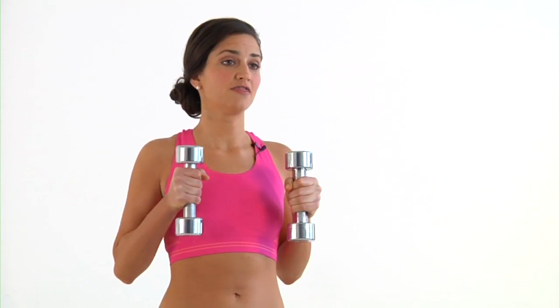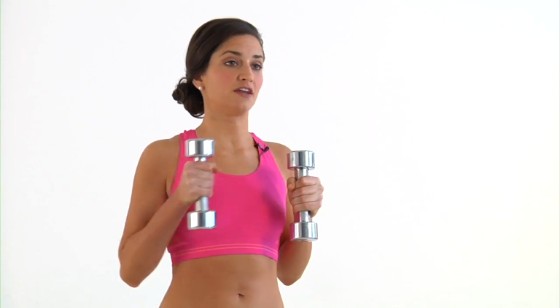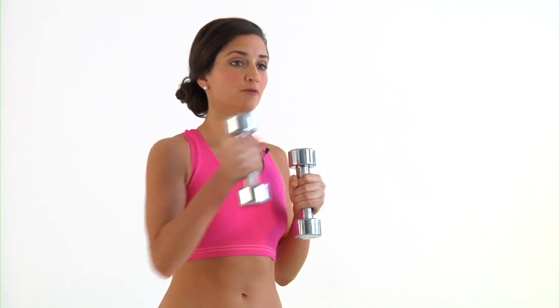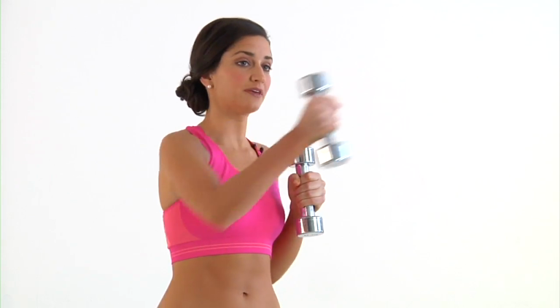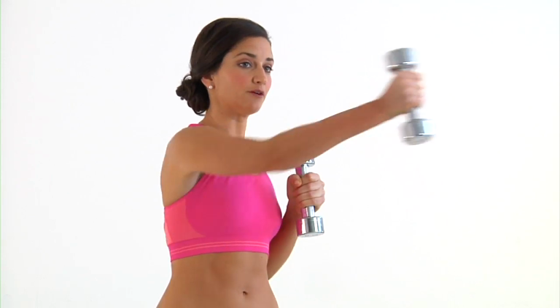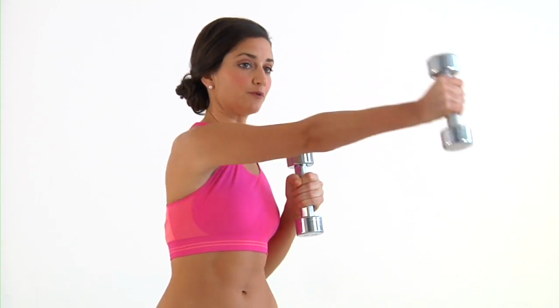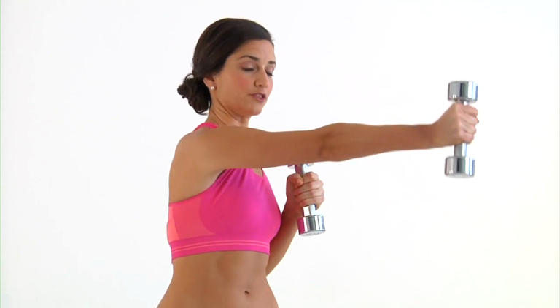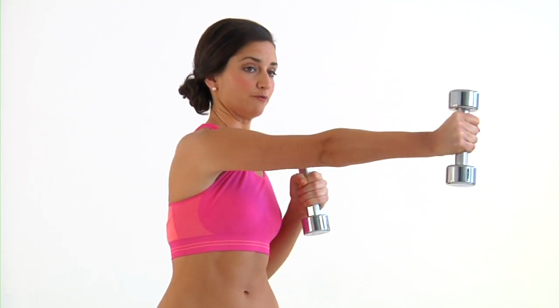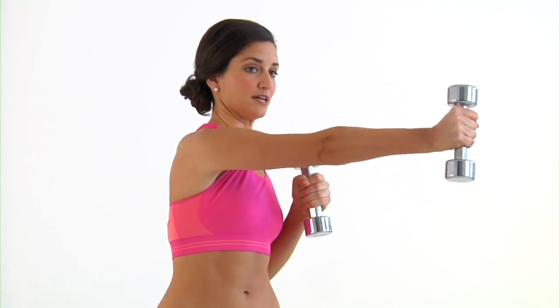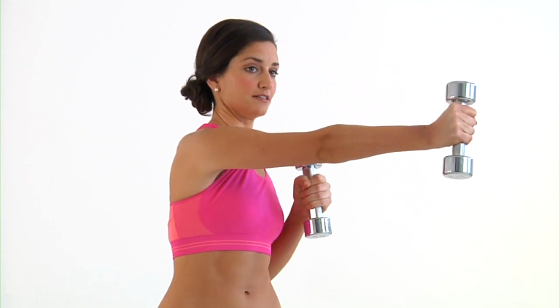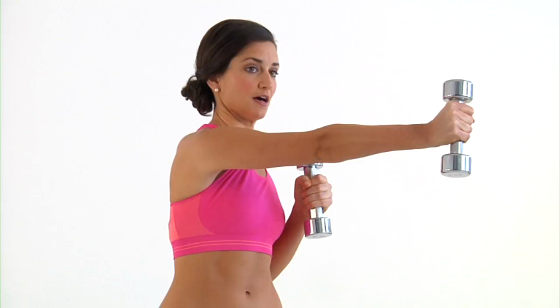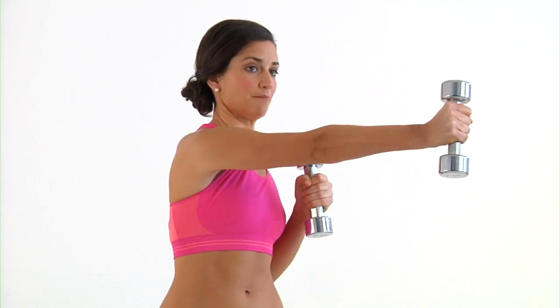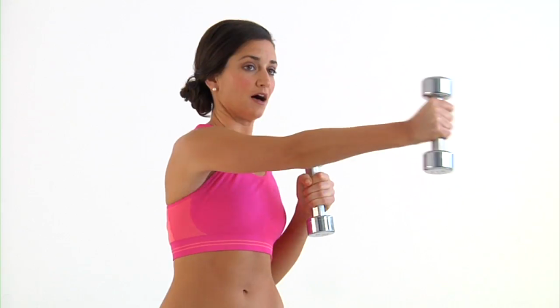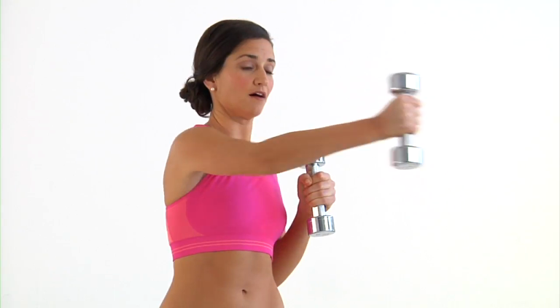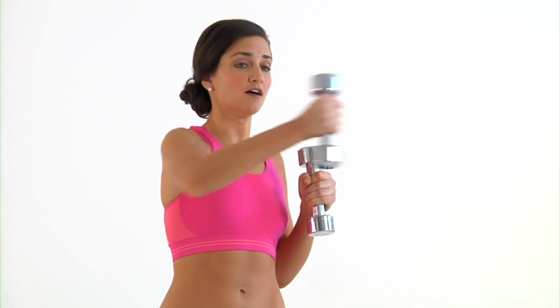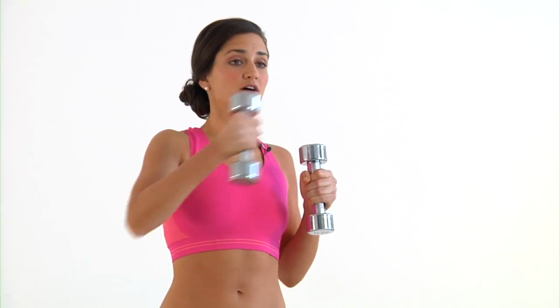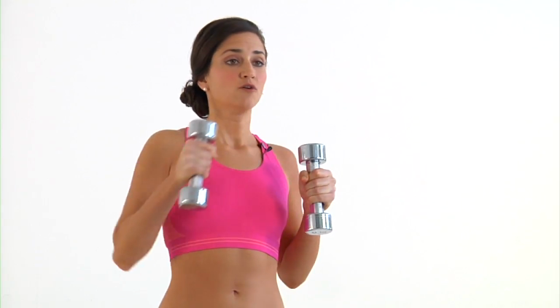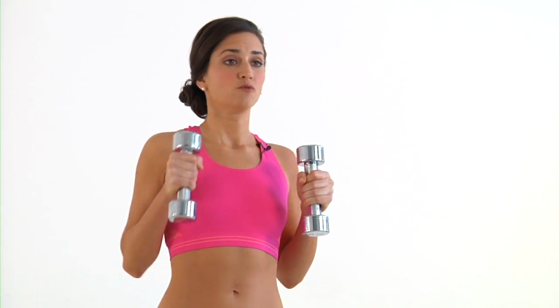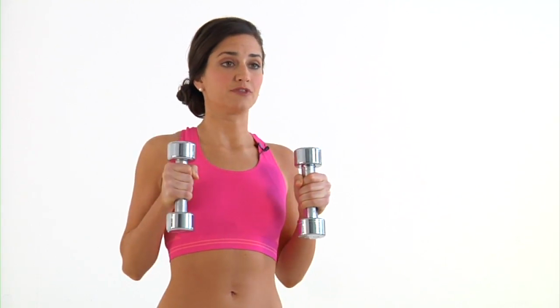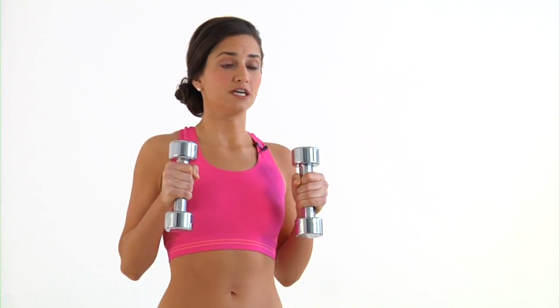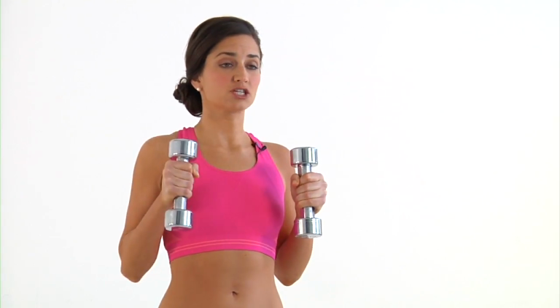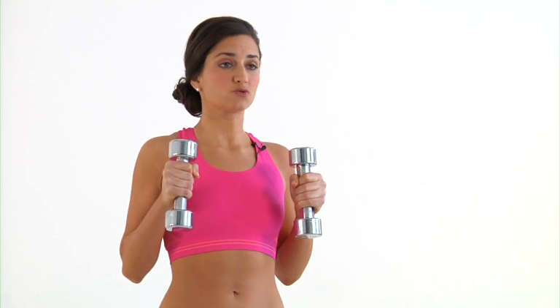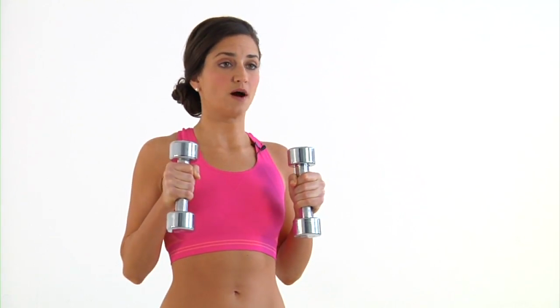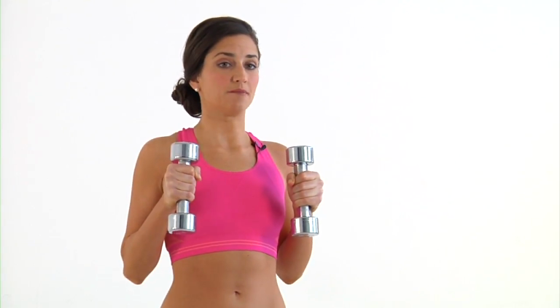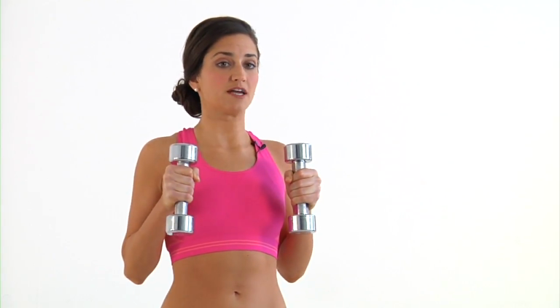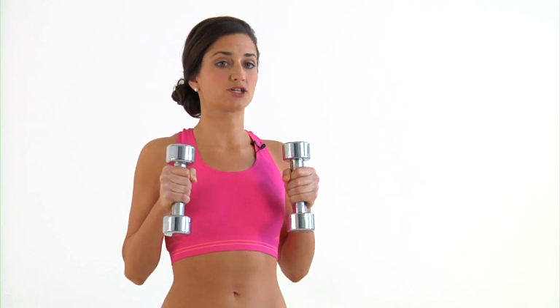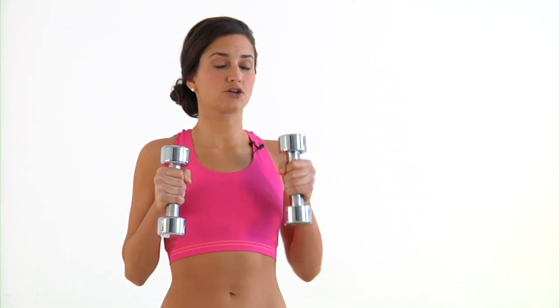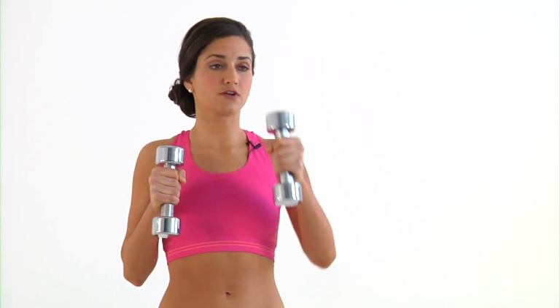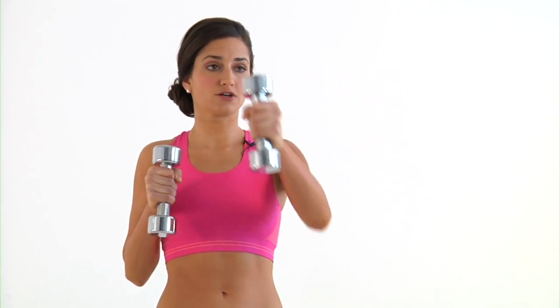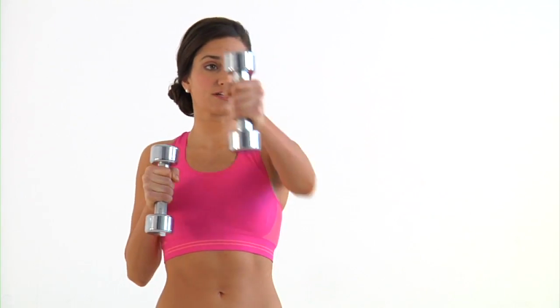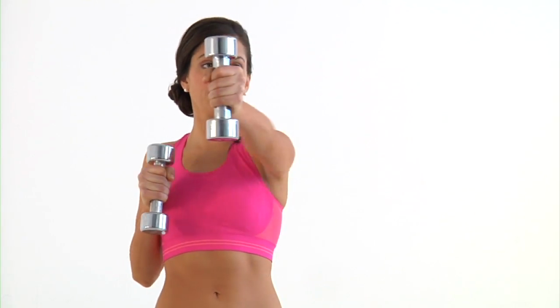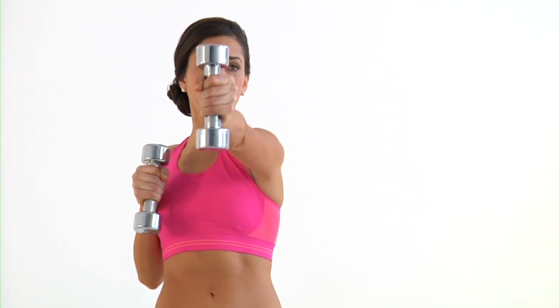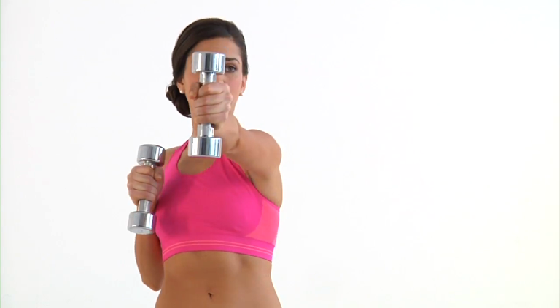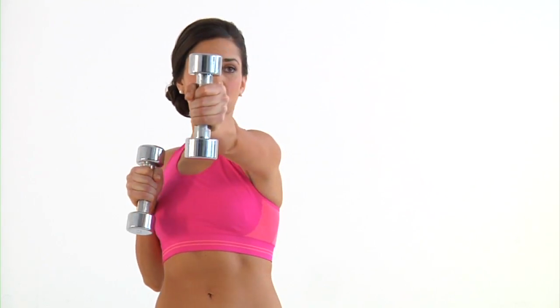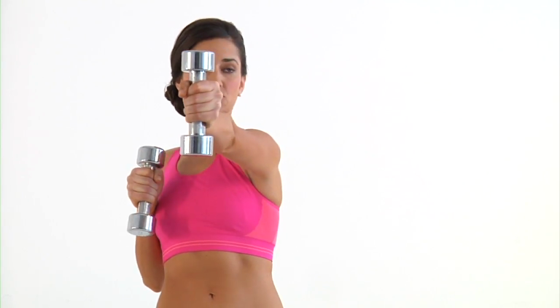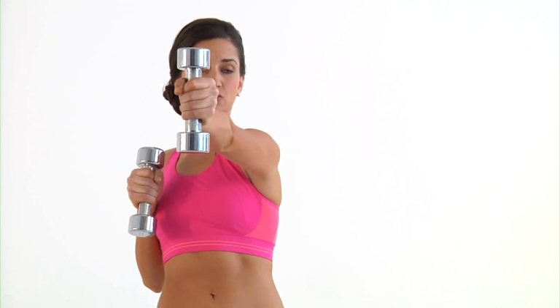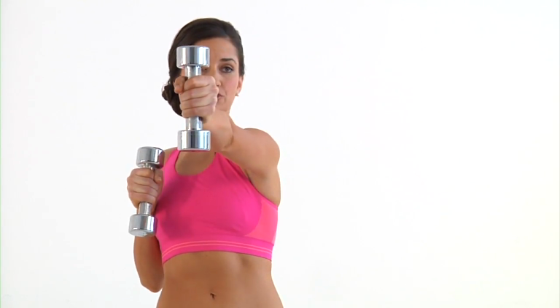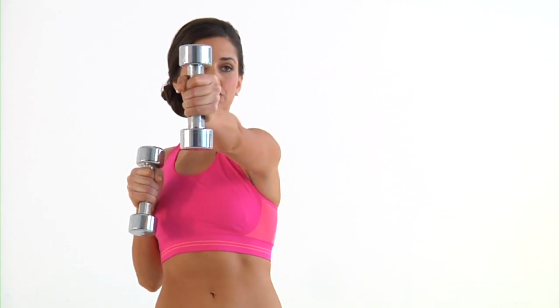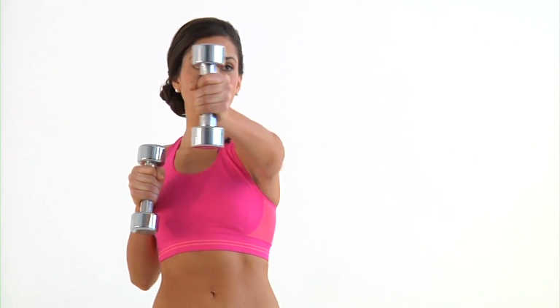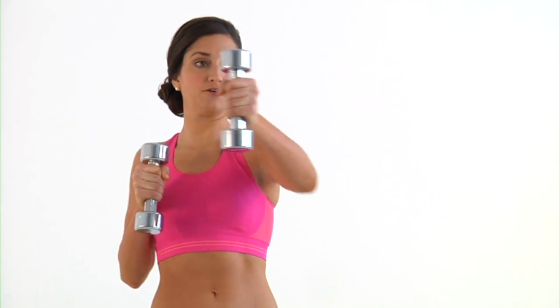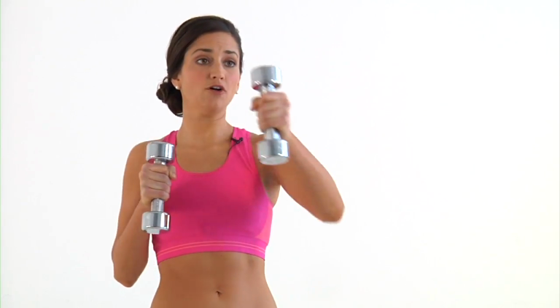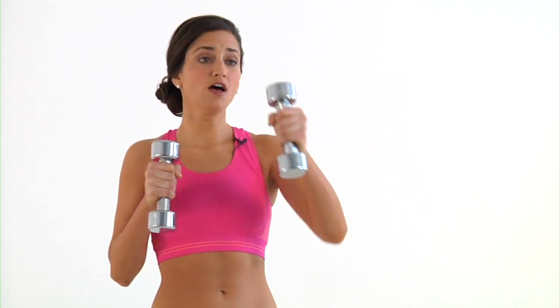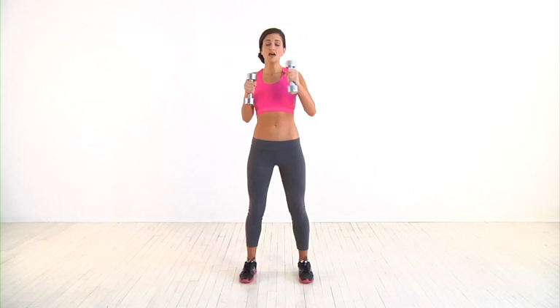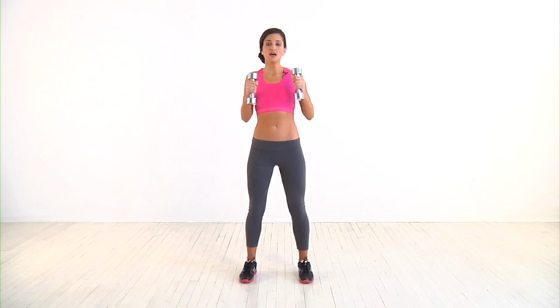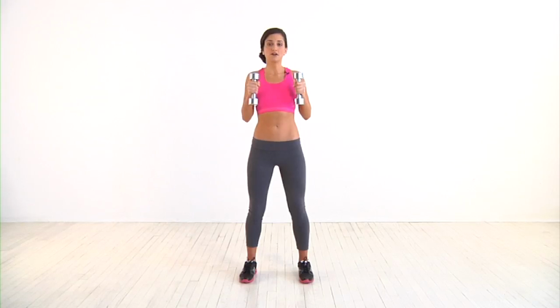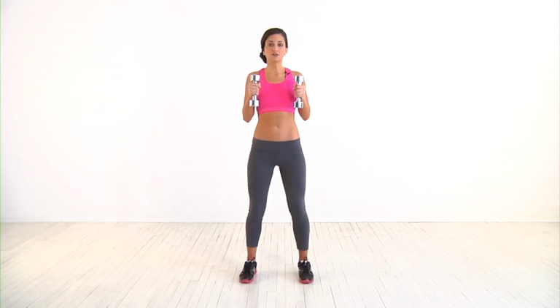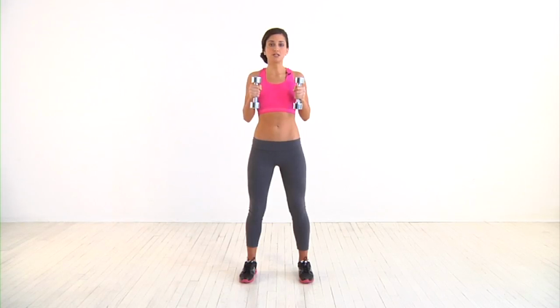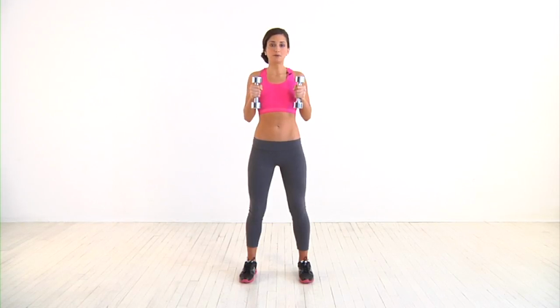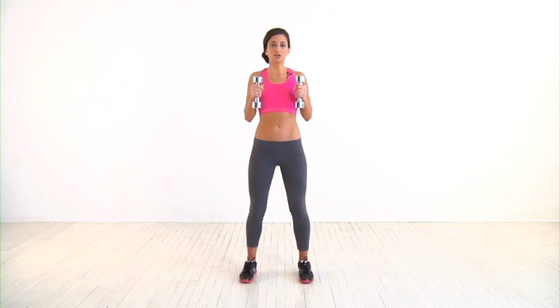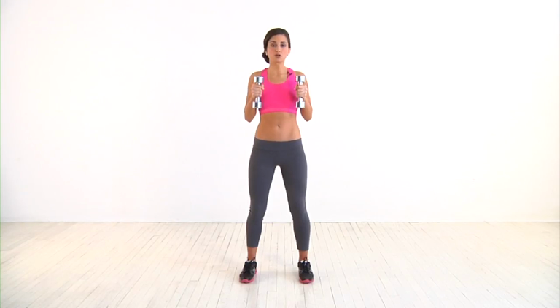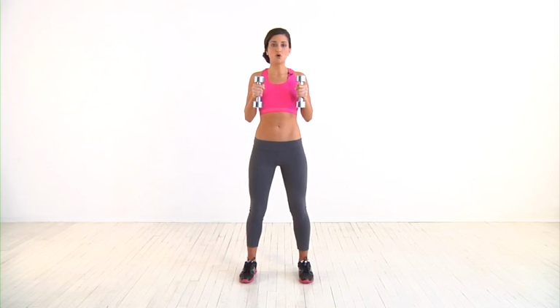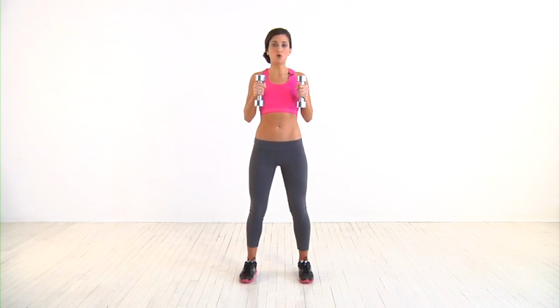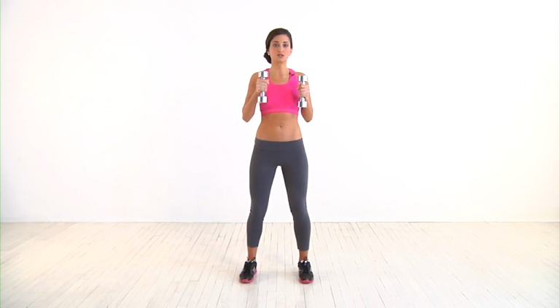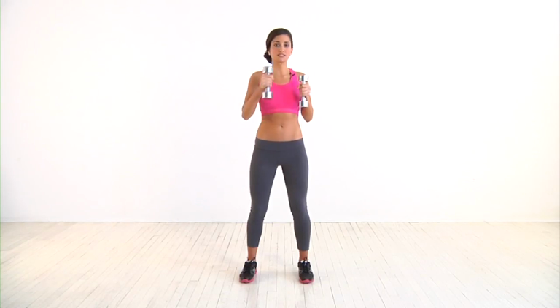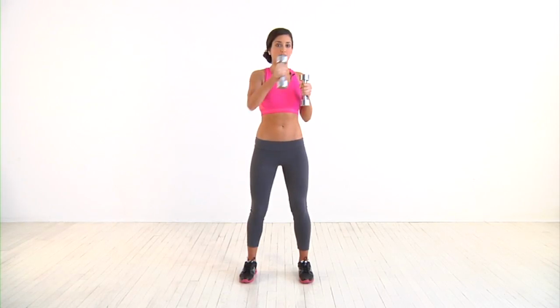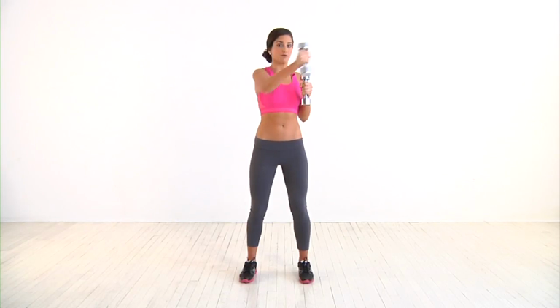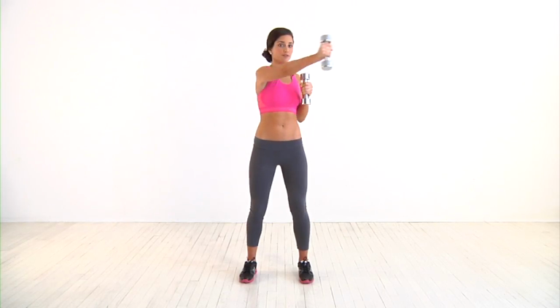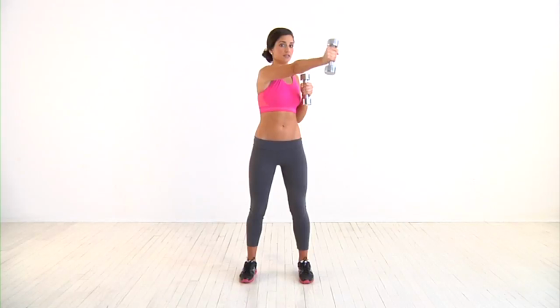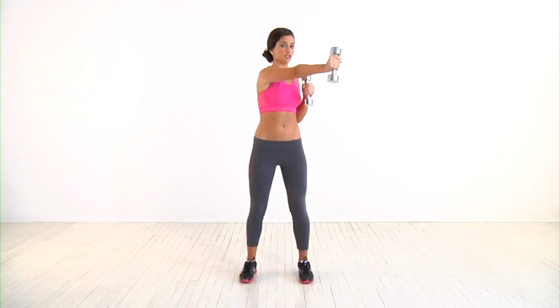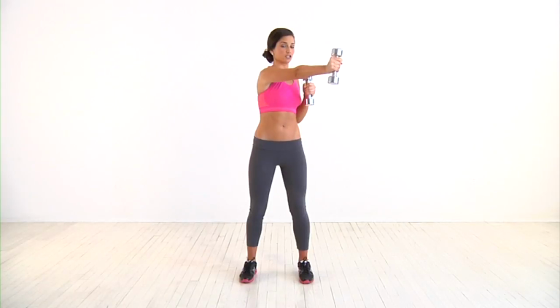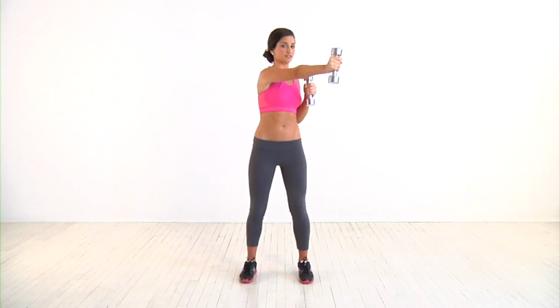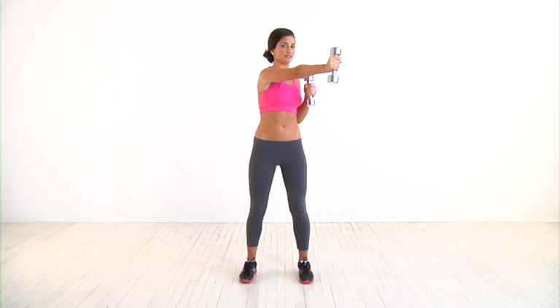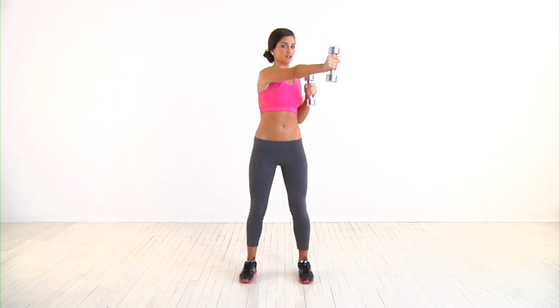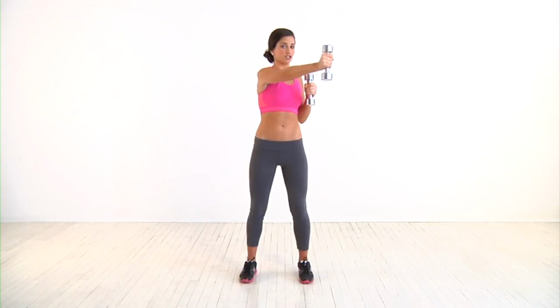Then repeat with the right dumbbell. With each one, make sure that you're keeping it at shoulder level and that you're keeping your core tight with each extension.